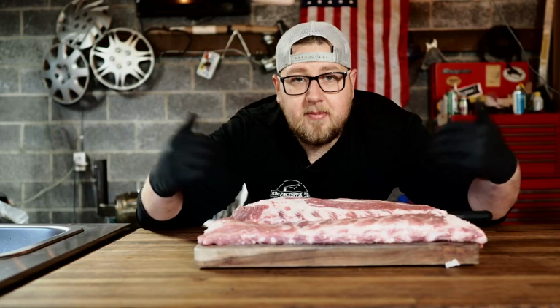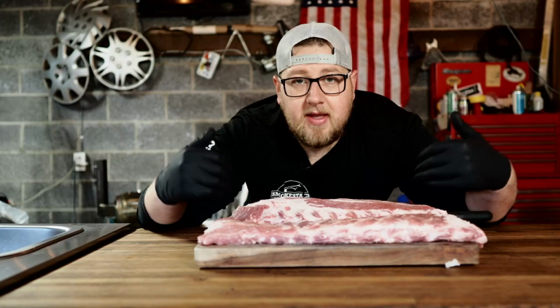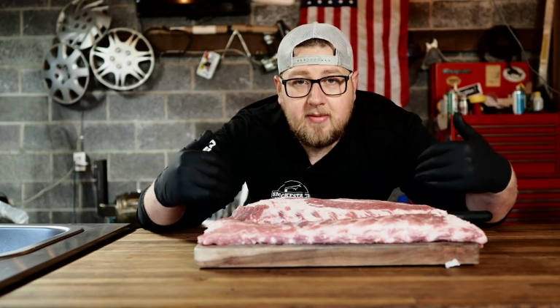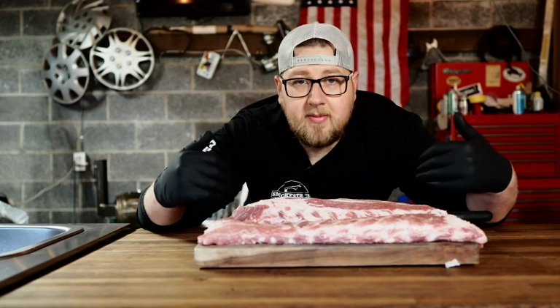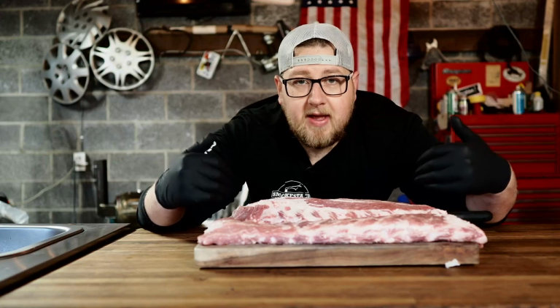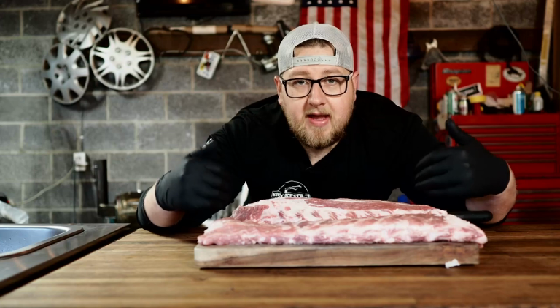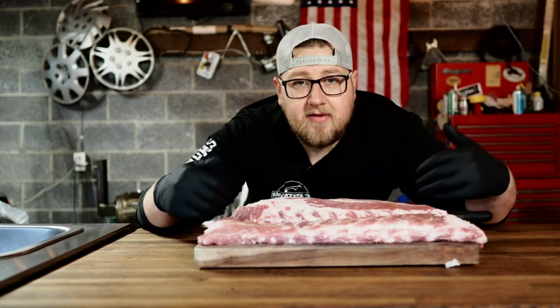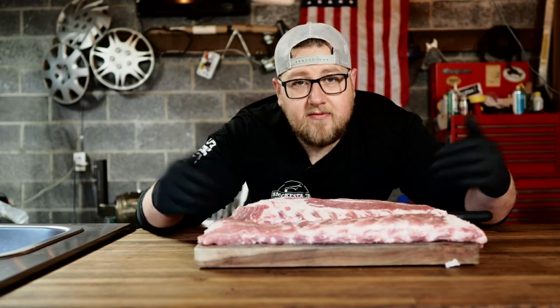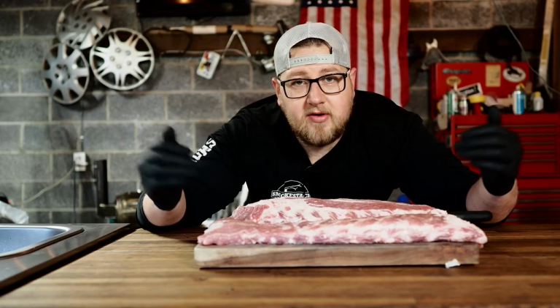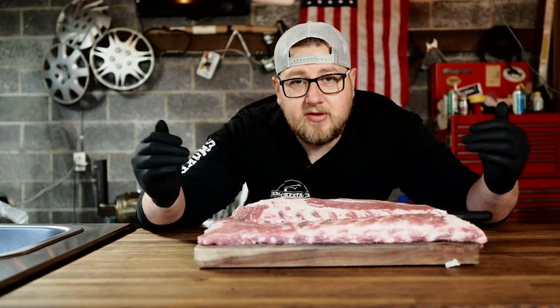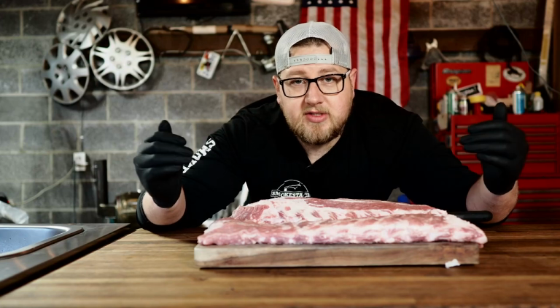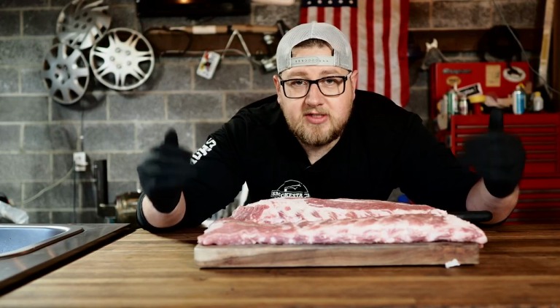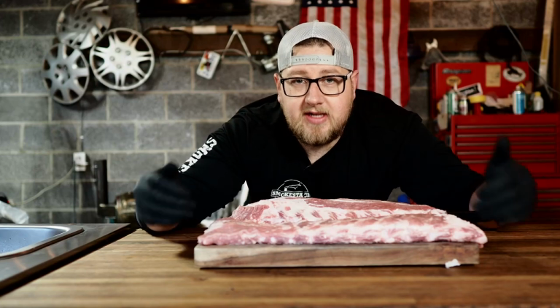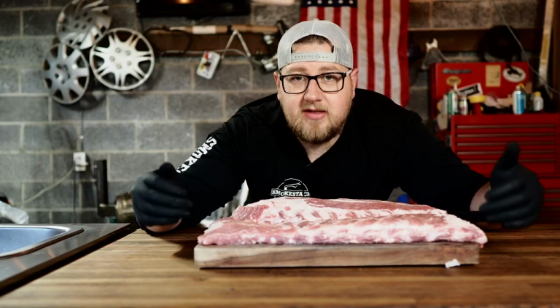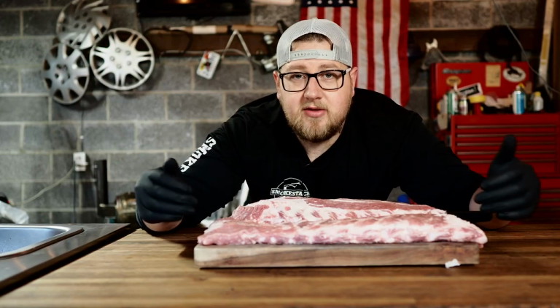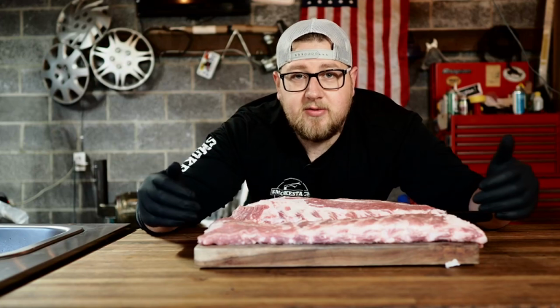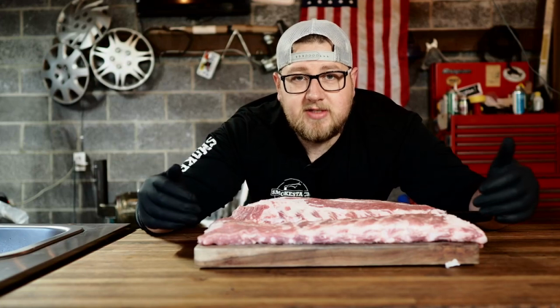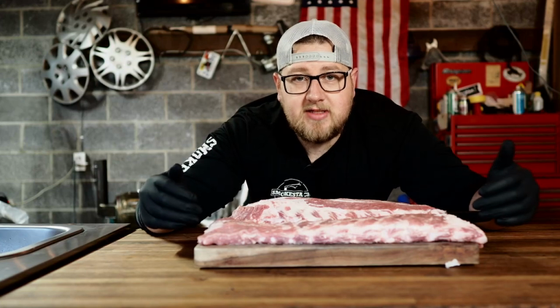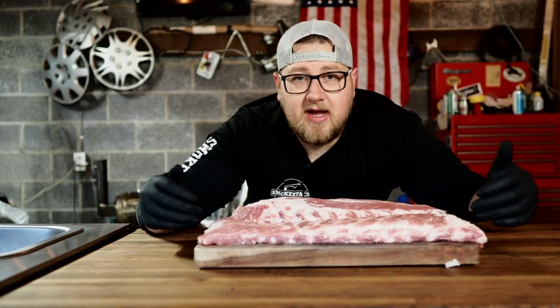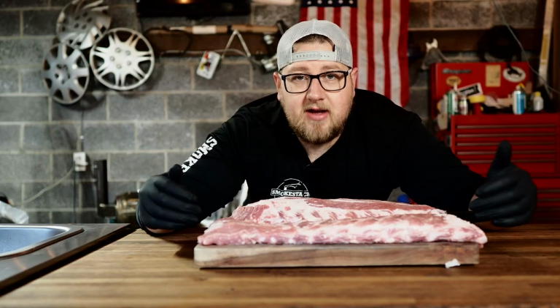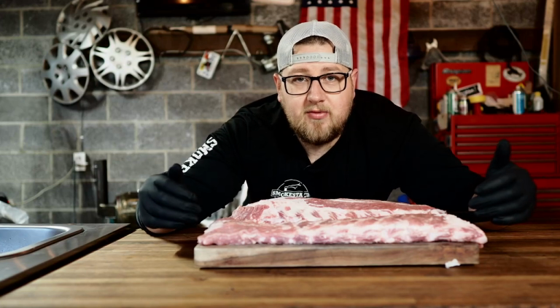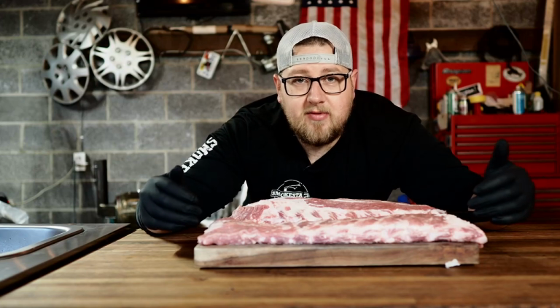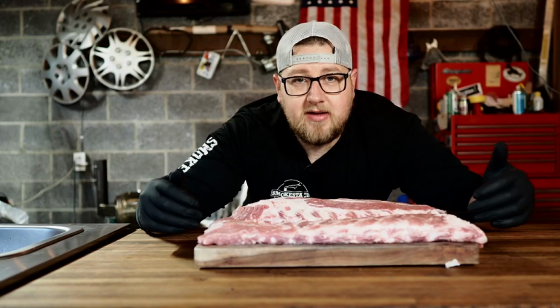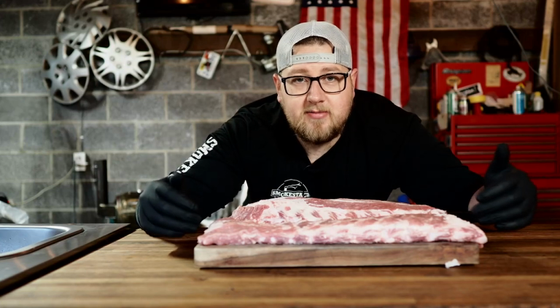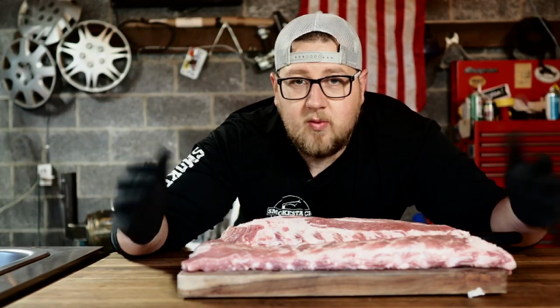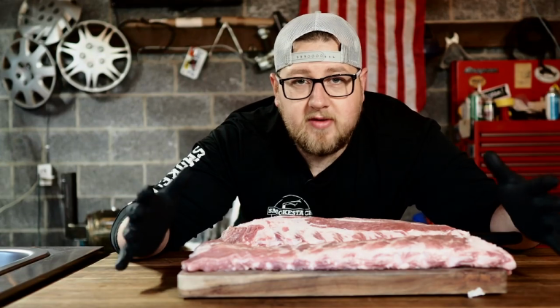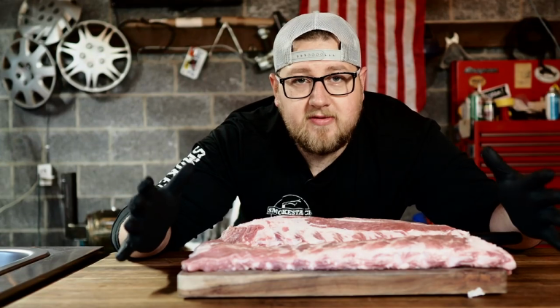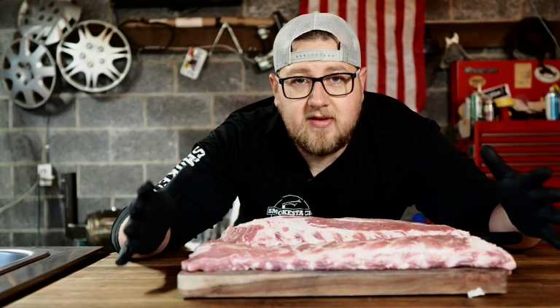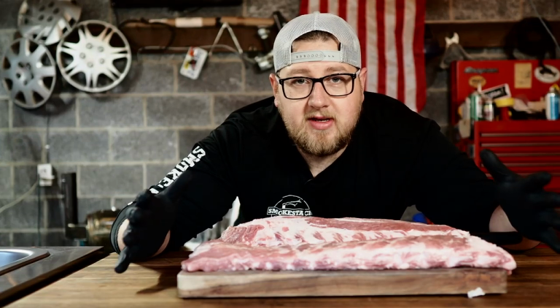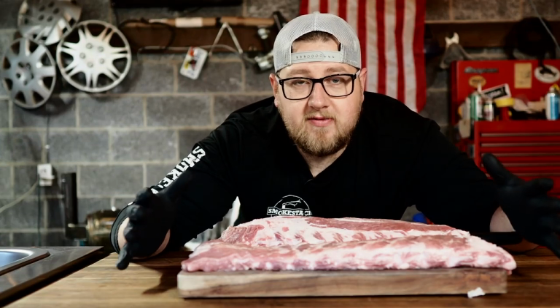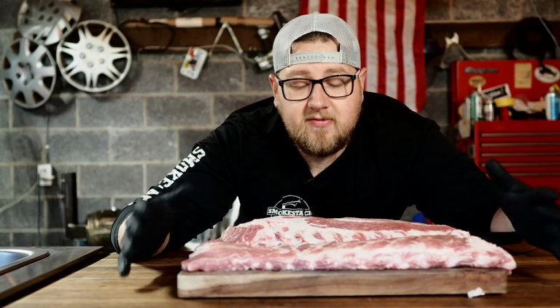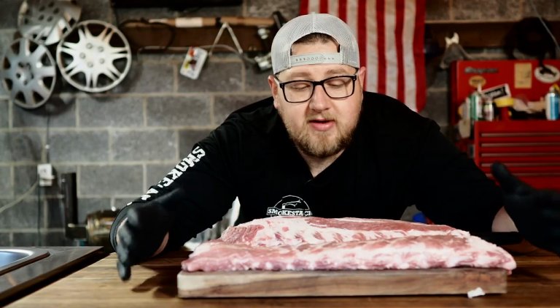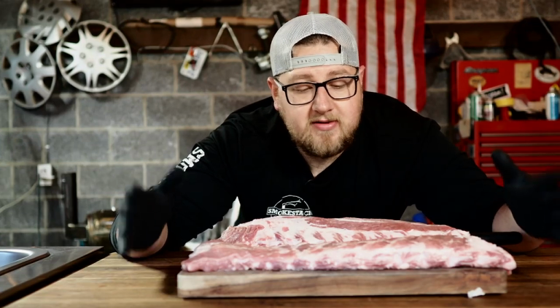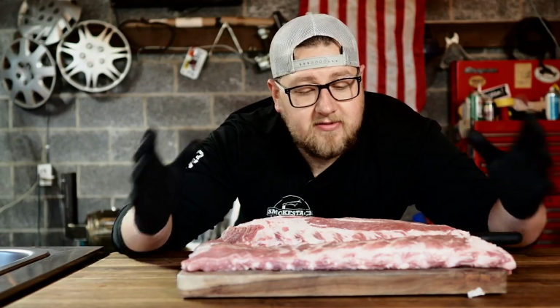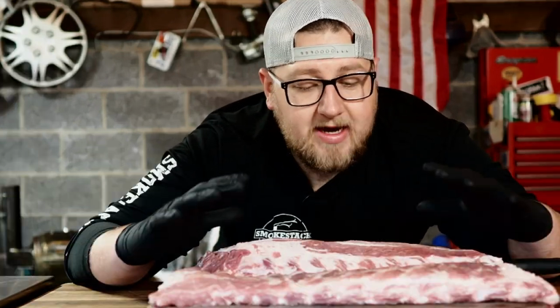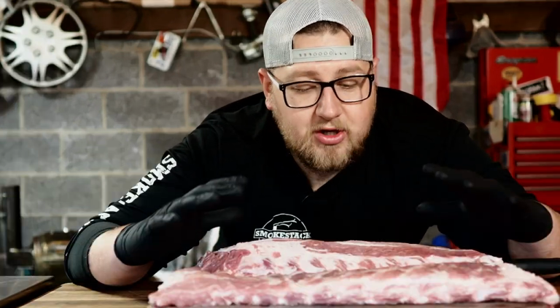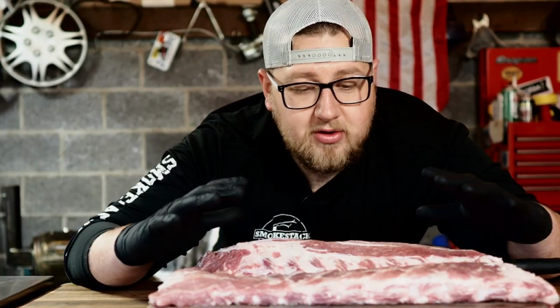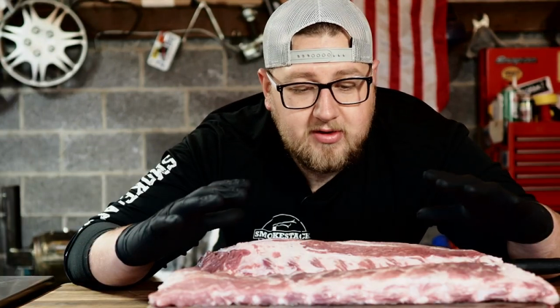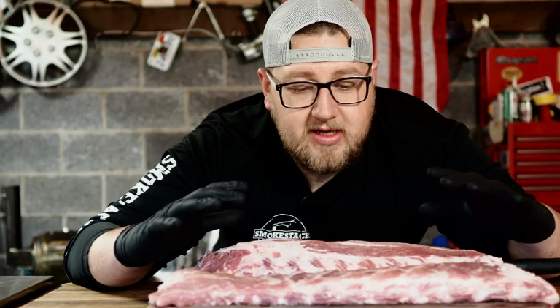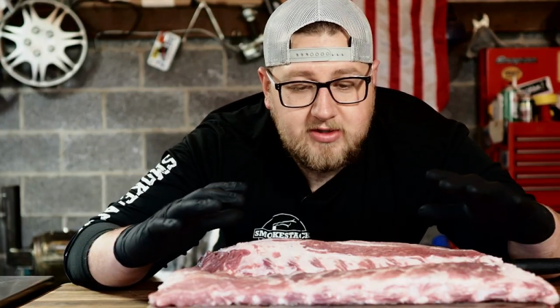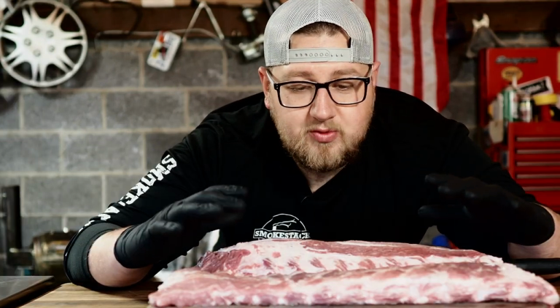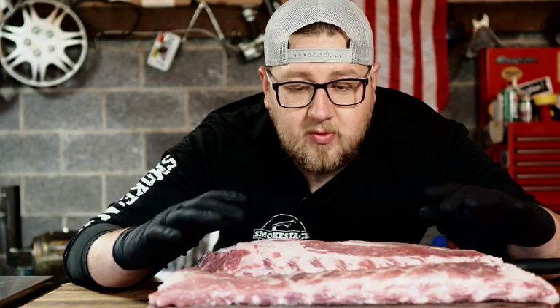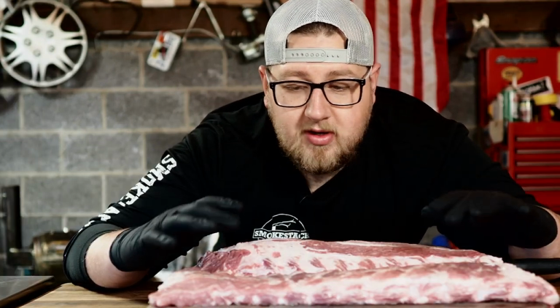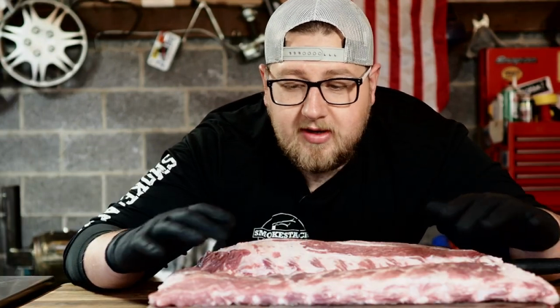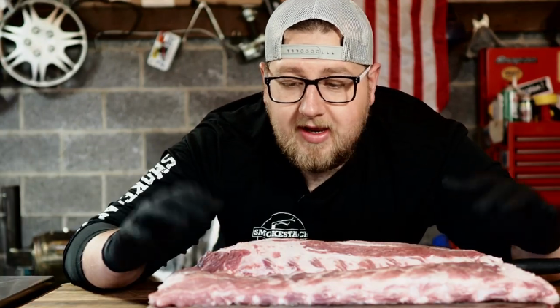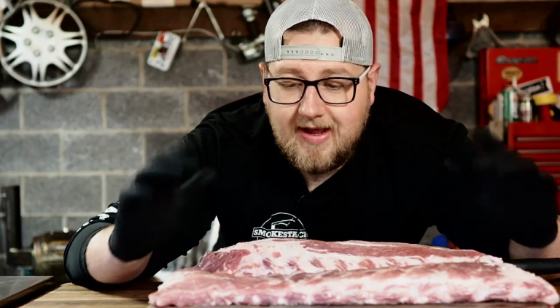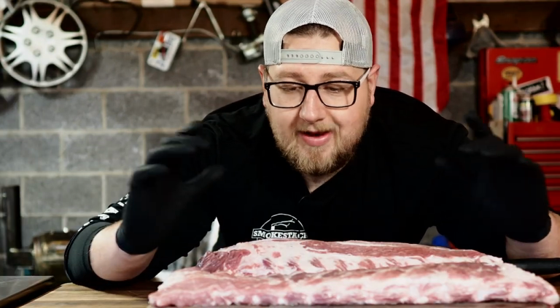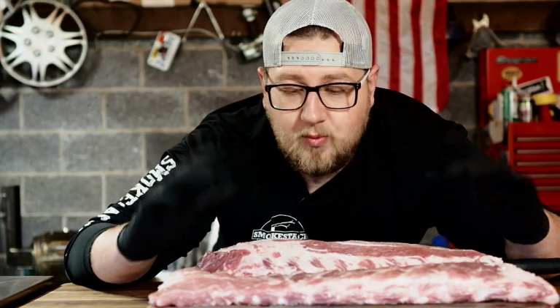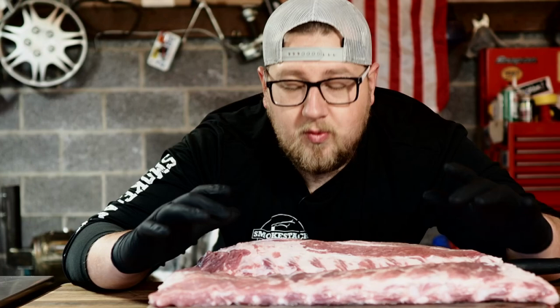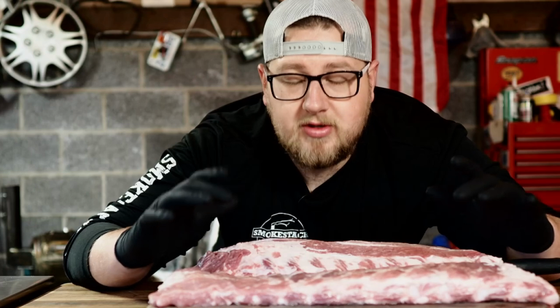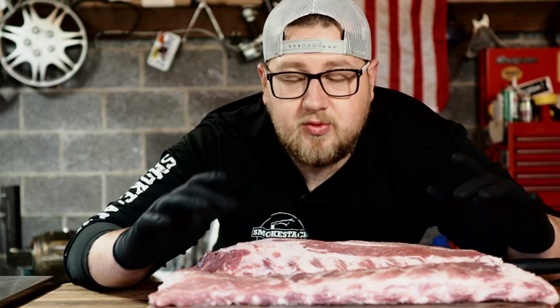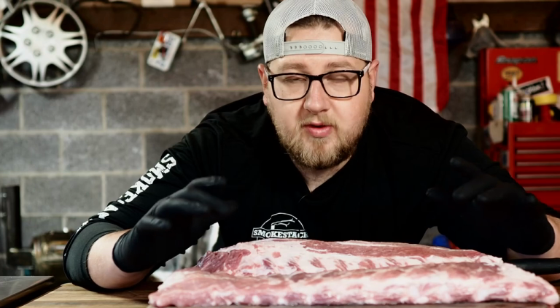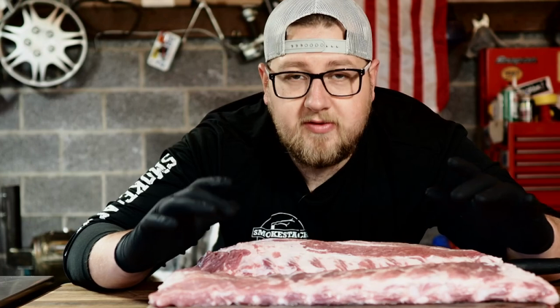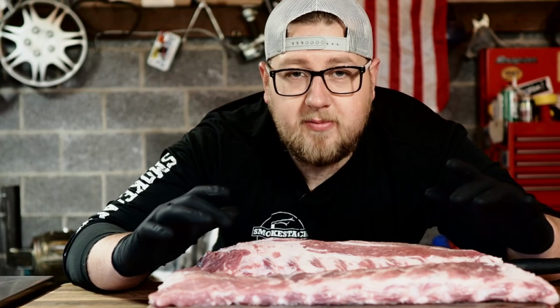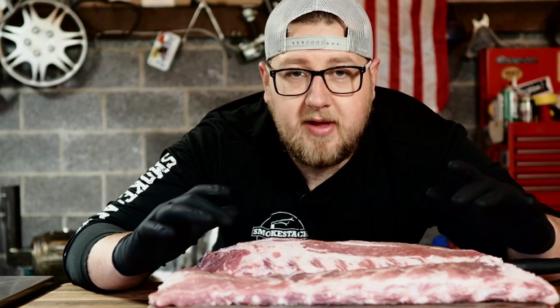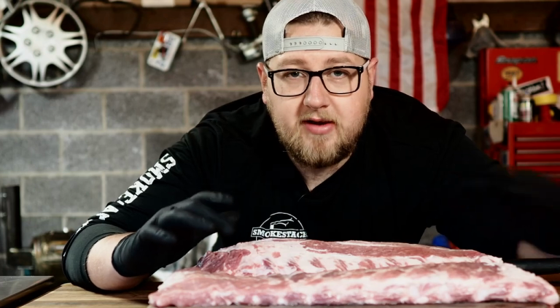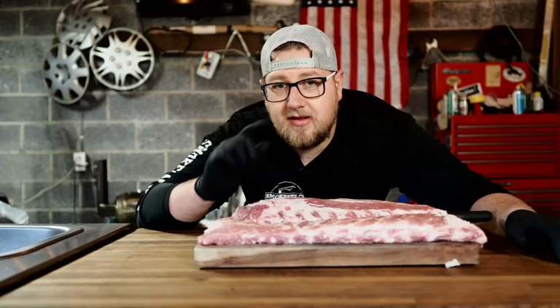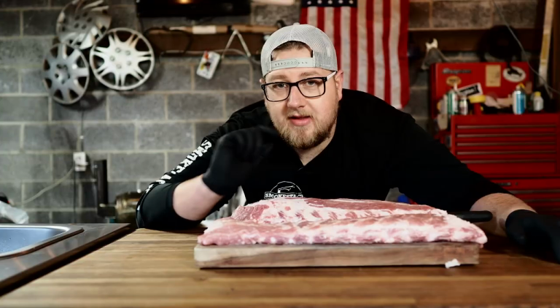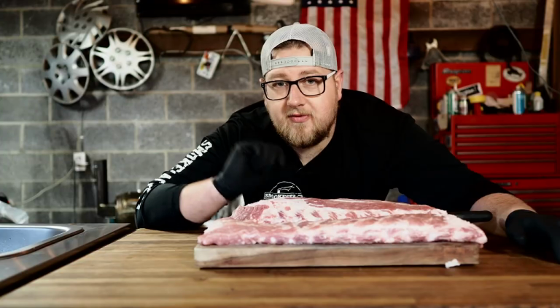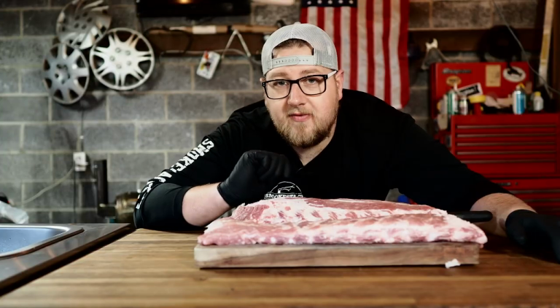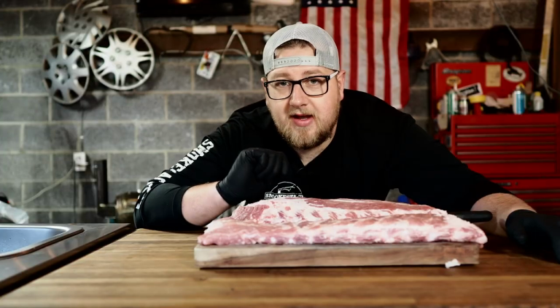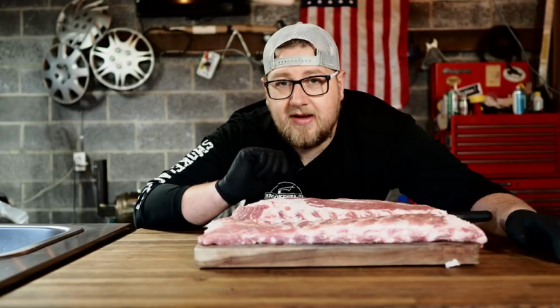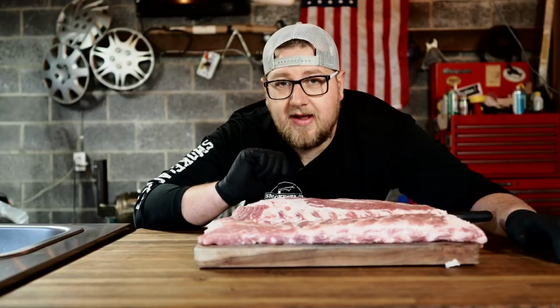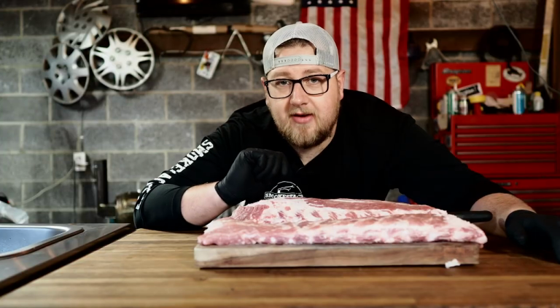Baby back vs. St. Louis style ribs. What's the difference, how to cook each one, and which one's better? Let's find out.